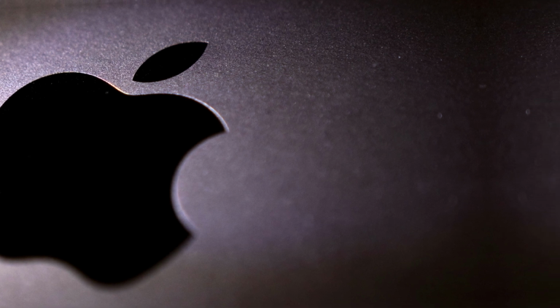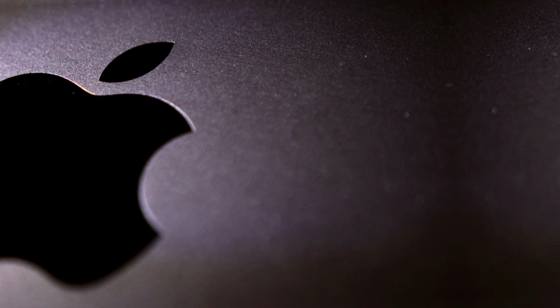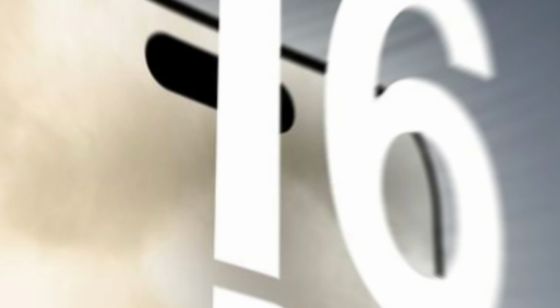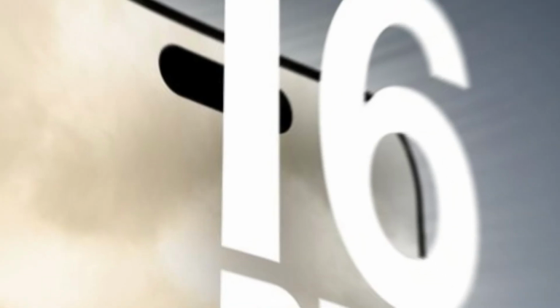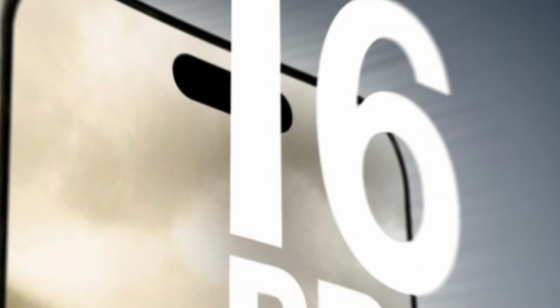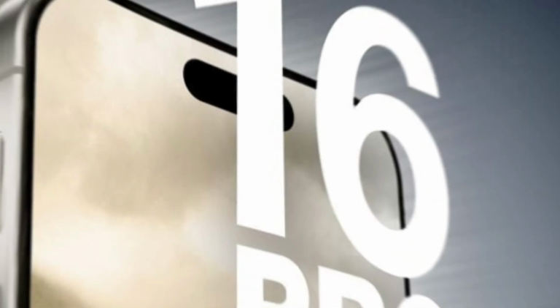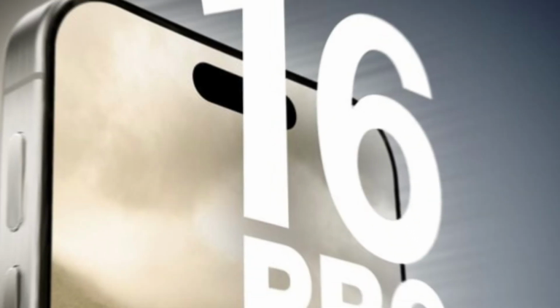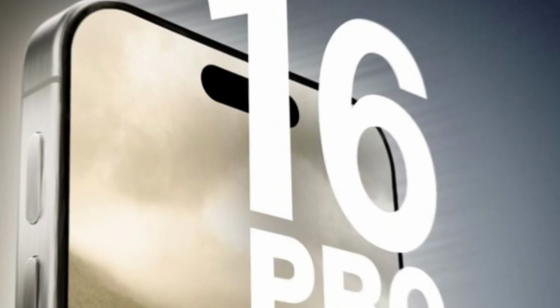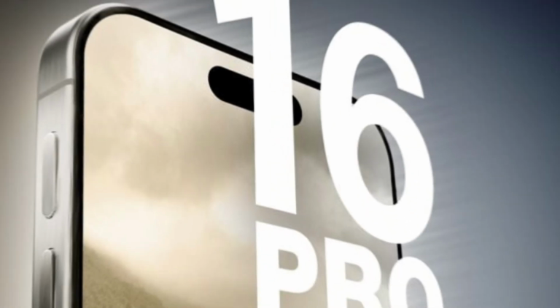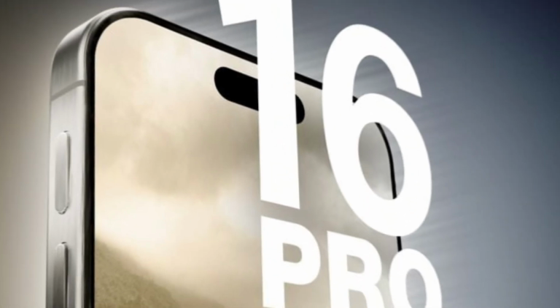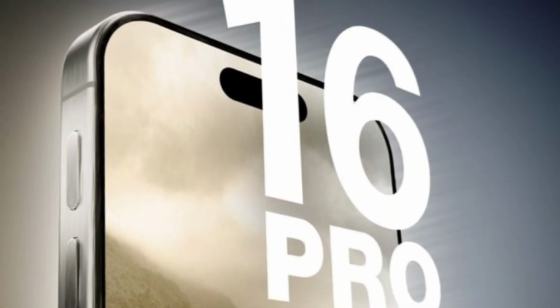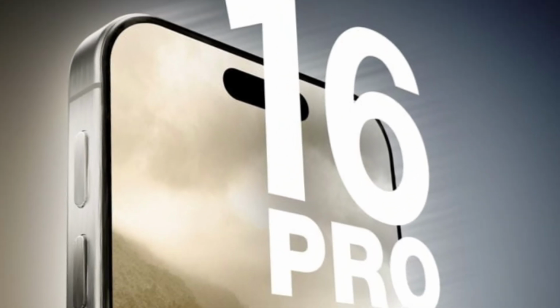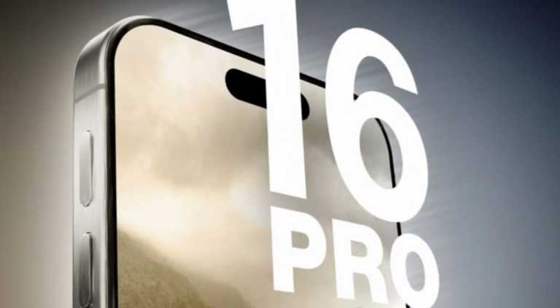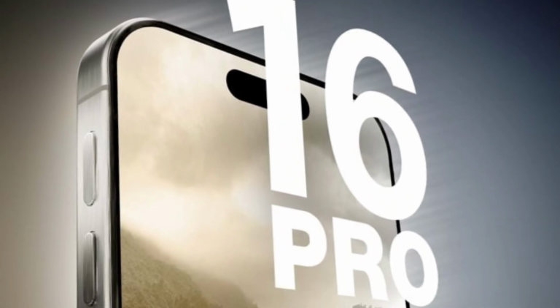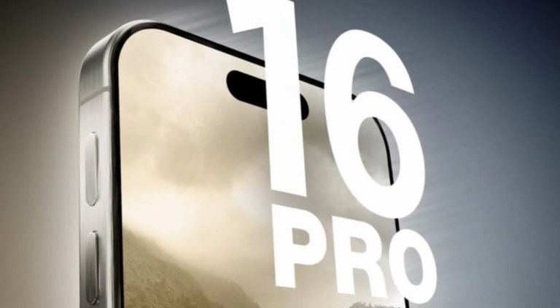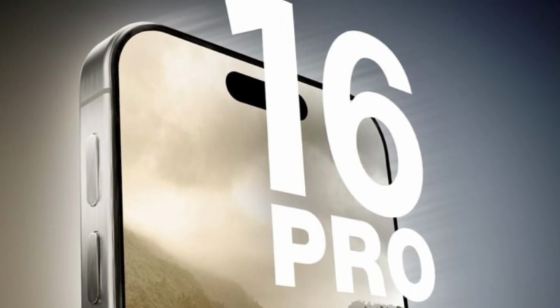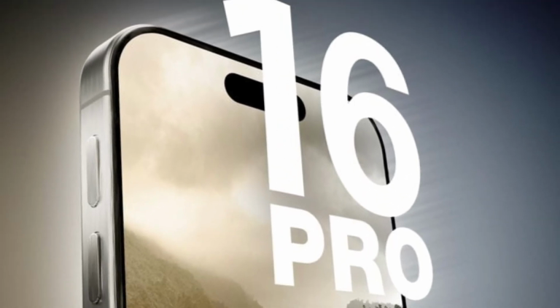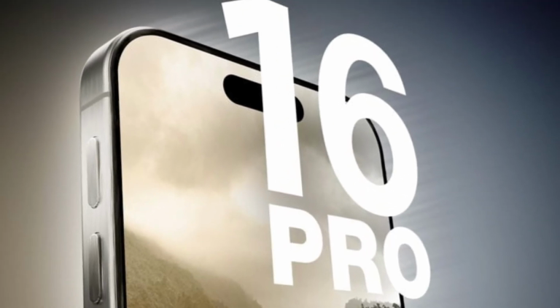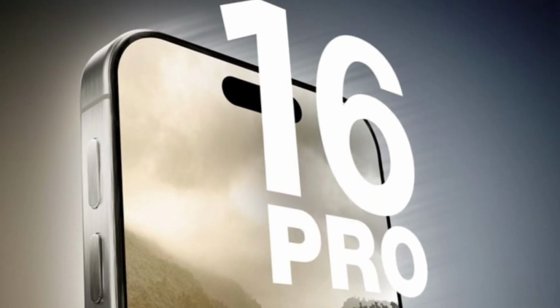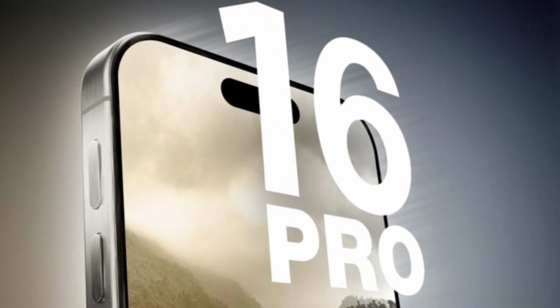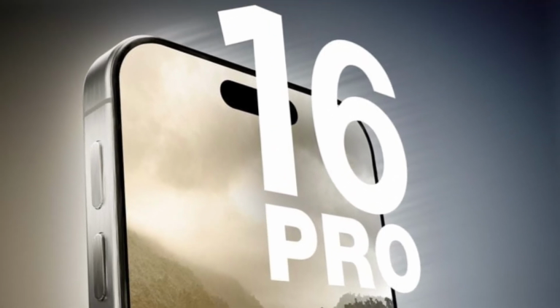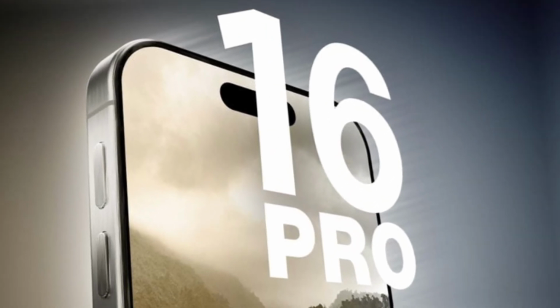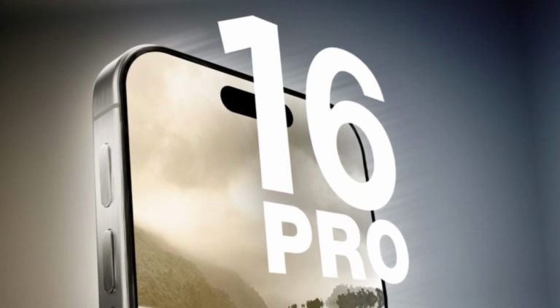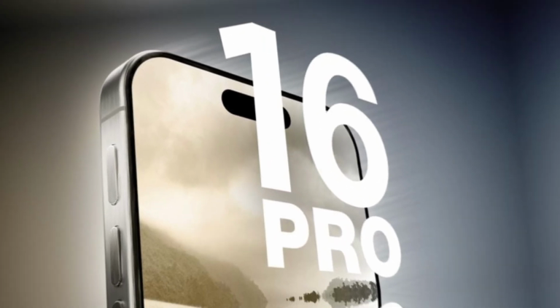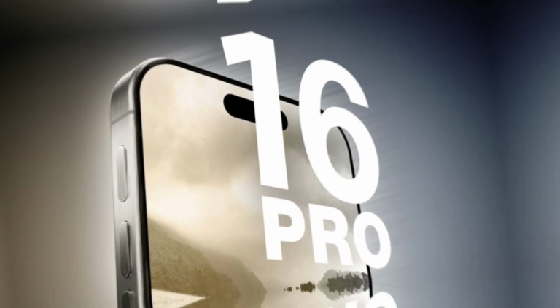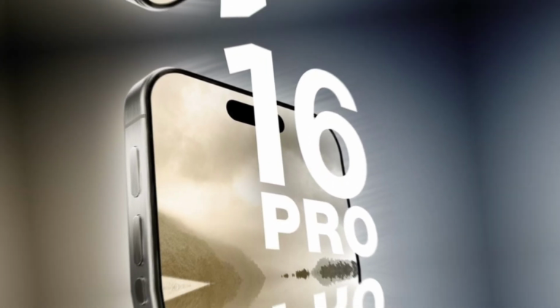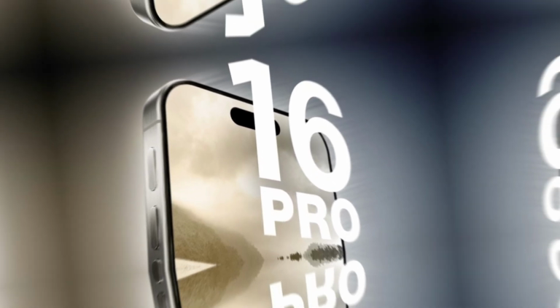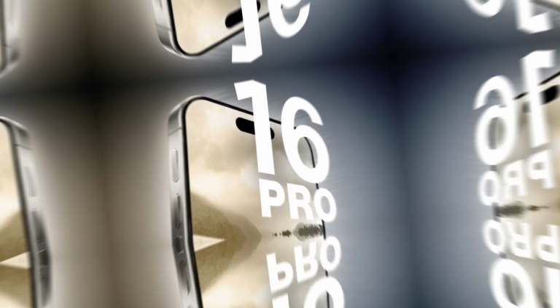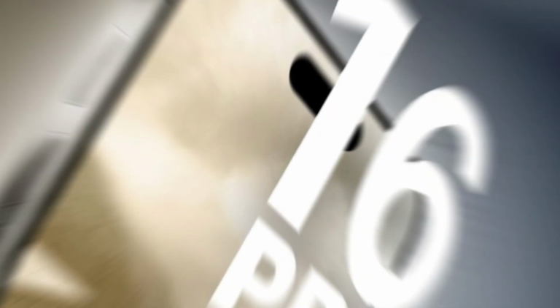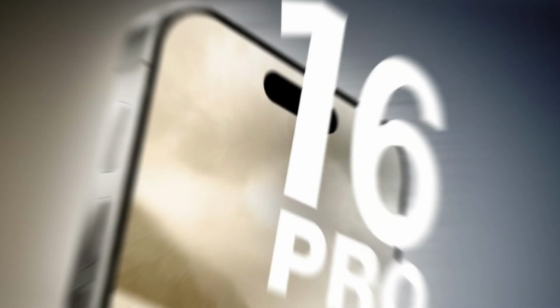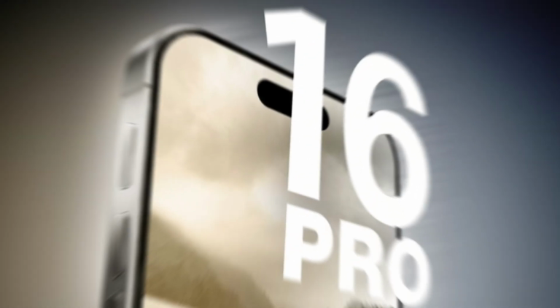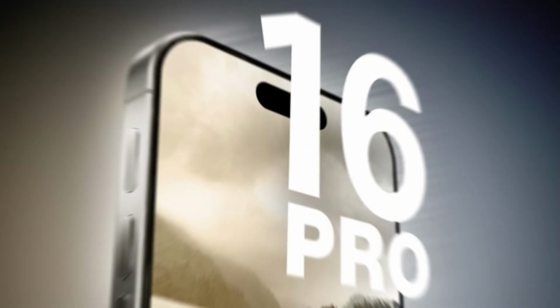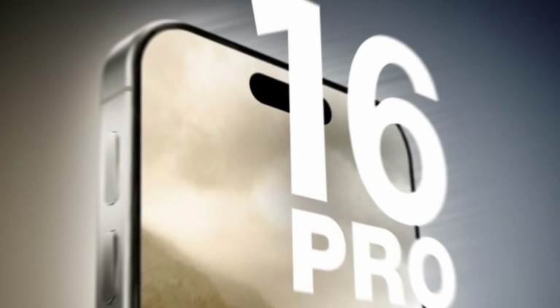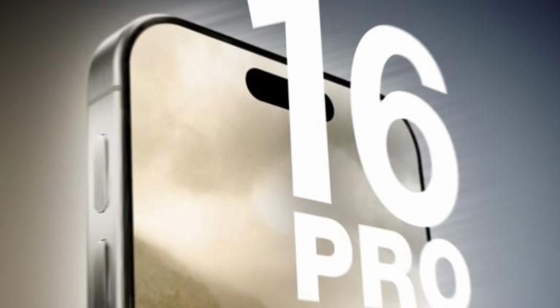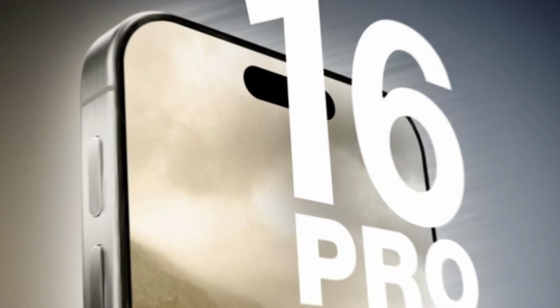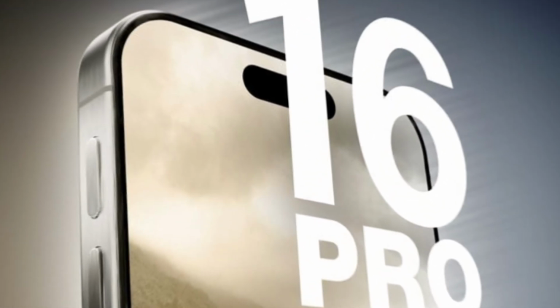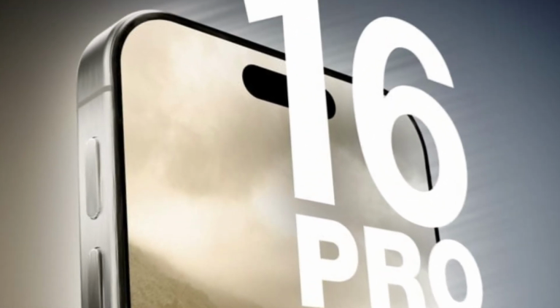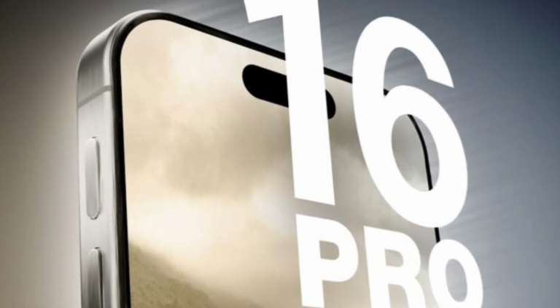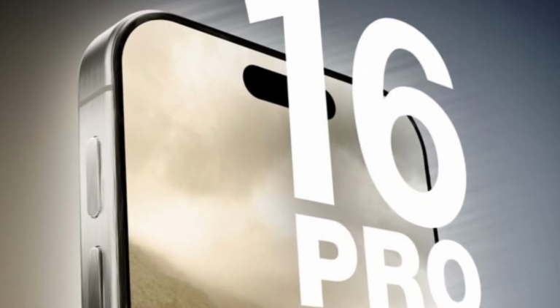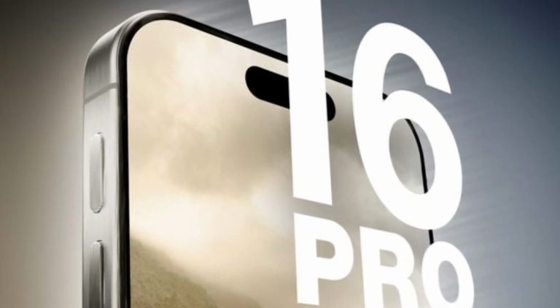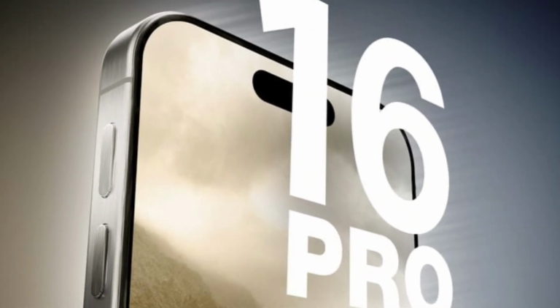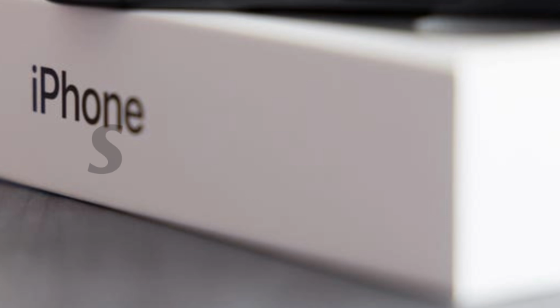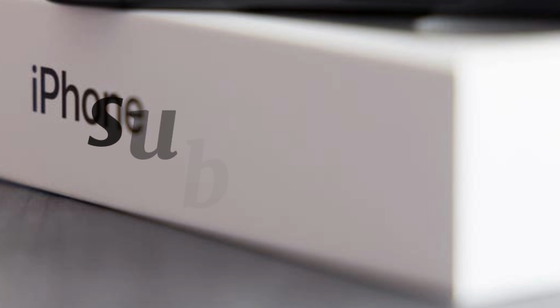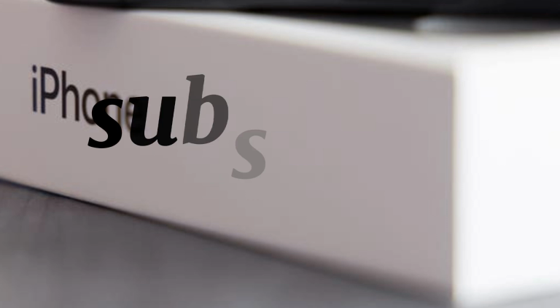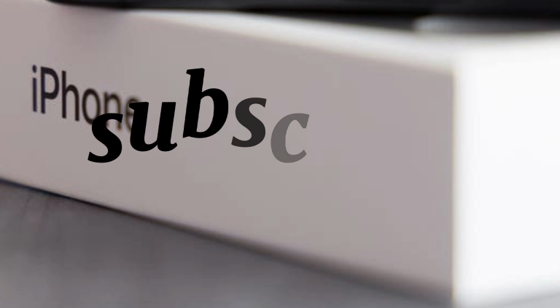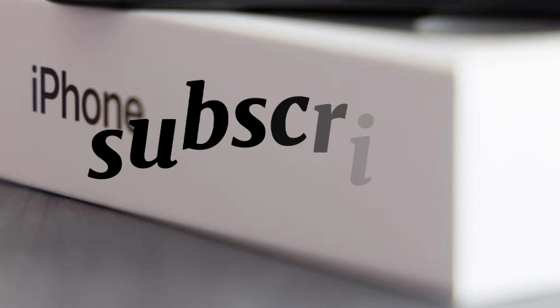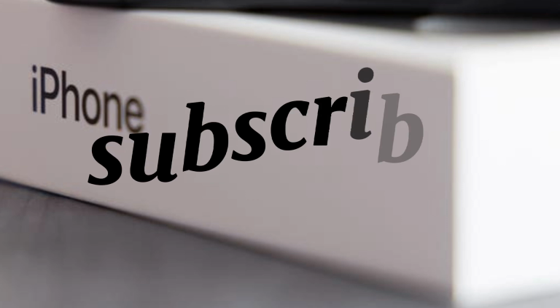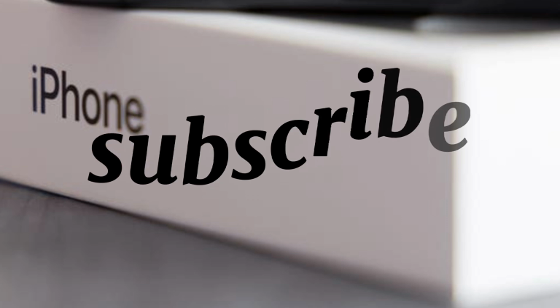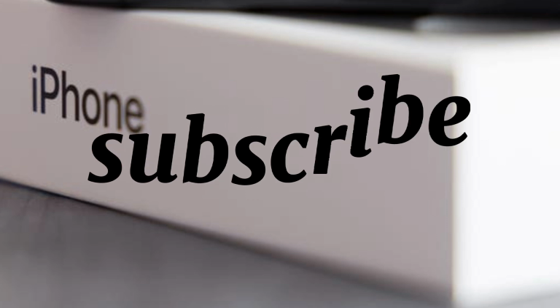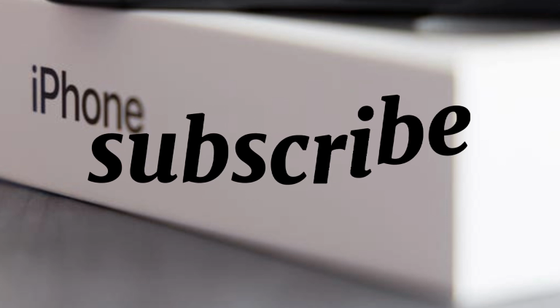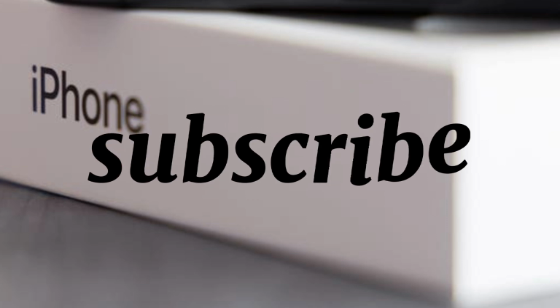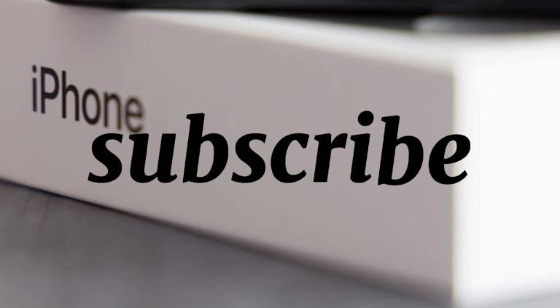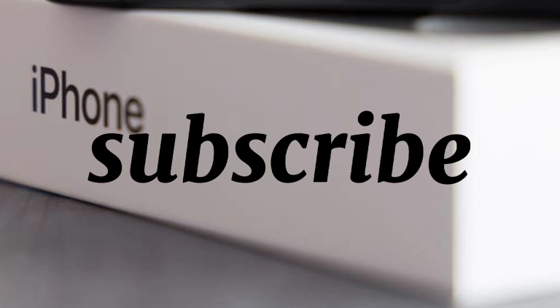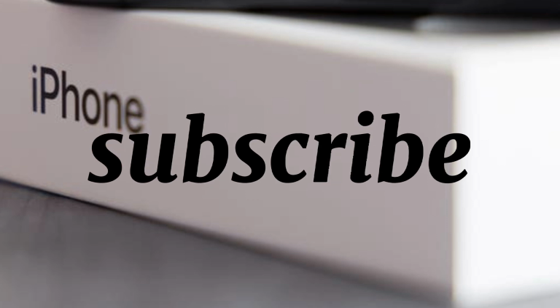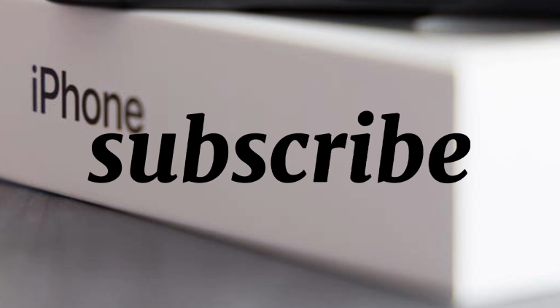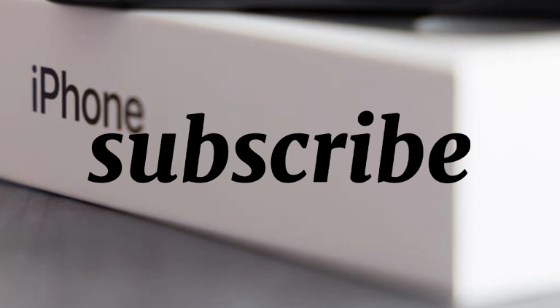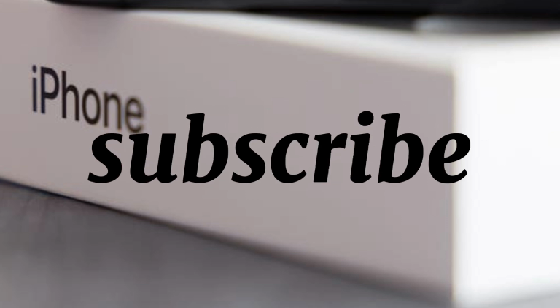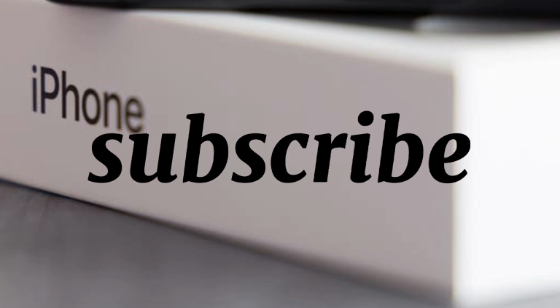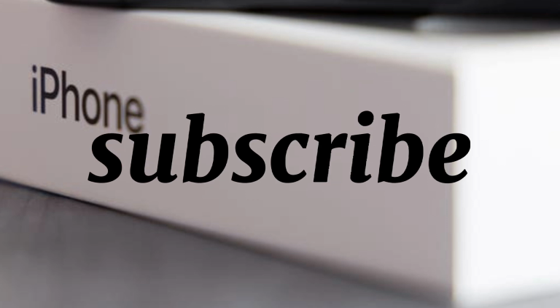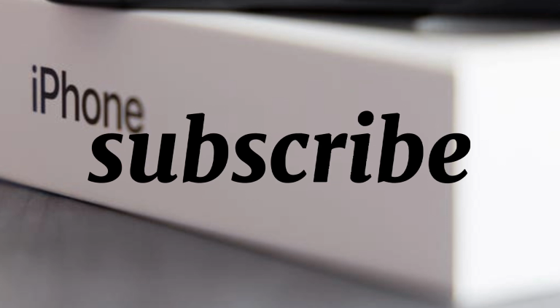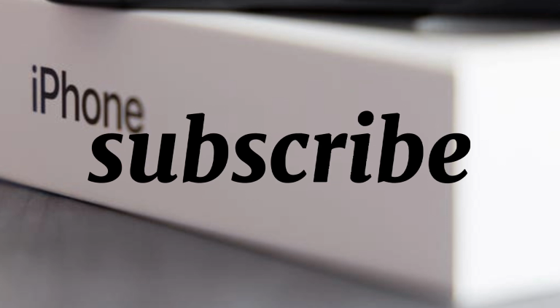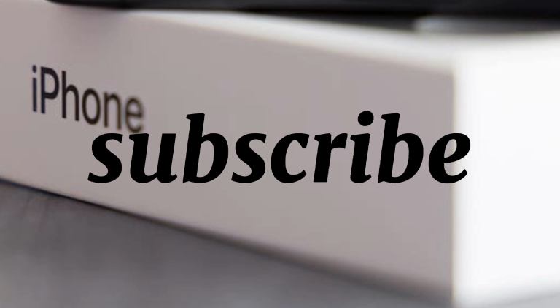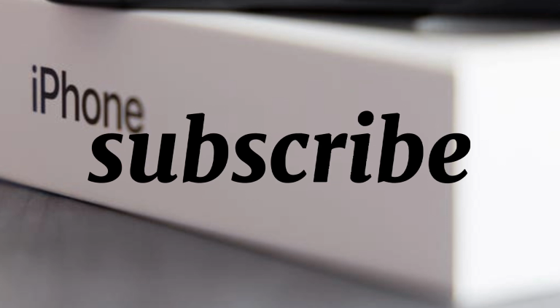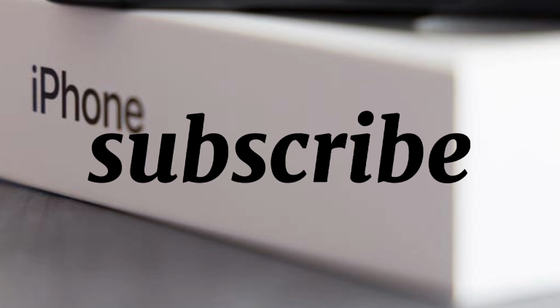With each leak, anticipation for the iPhone 16 continues to build. Be sure to subscribe for more updates on Apple's latest flagship device.